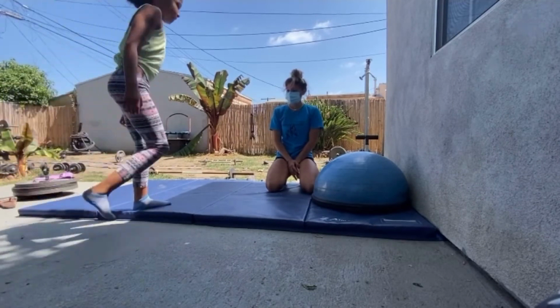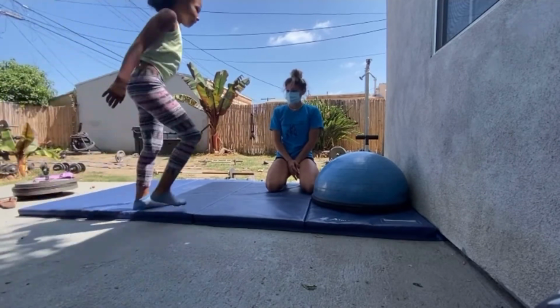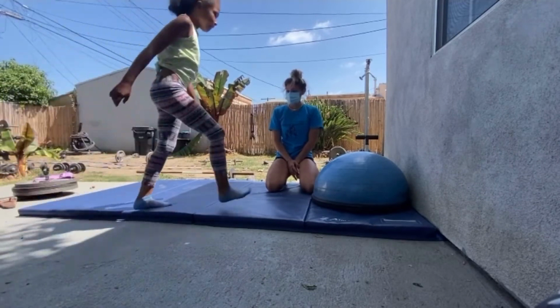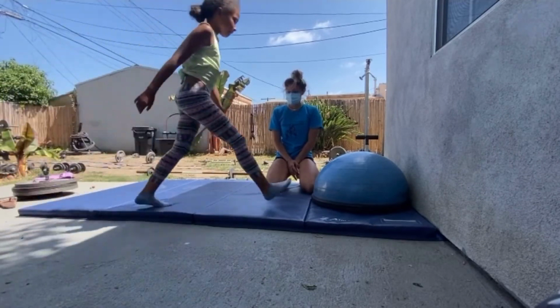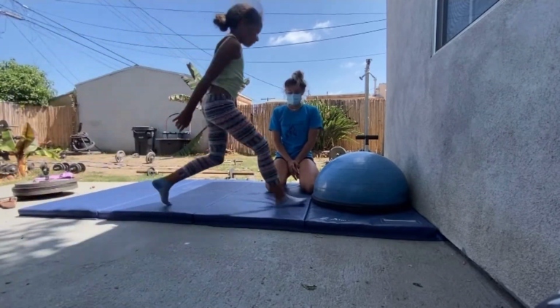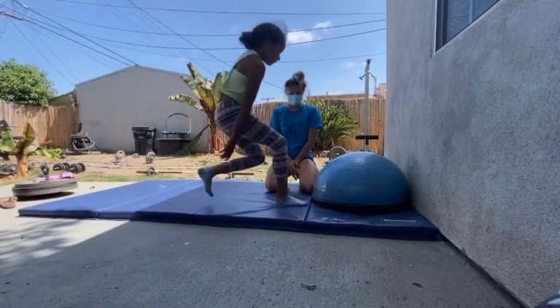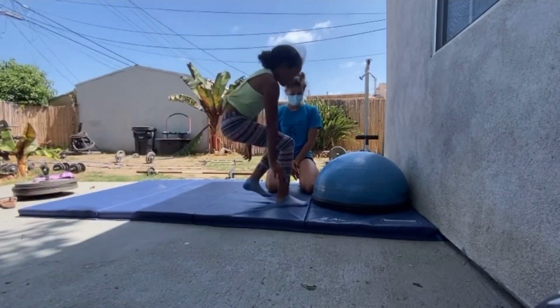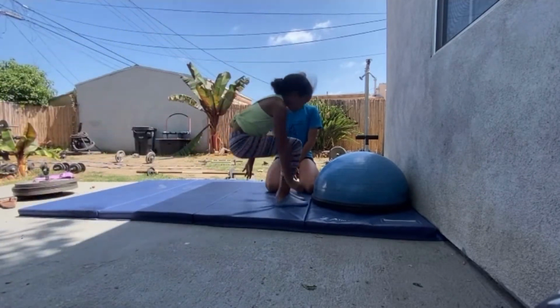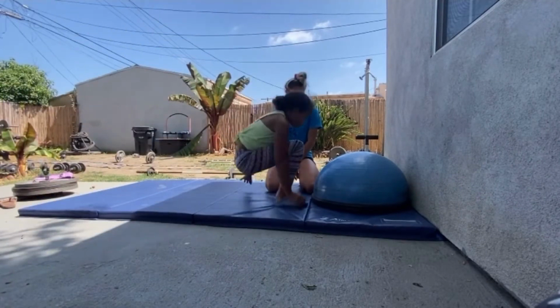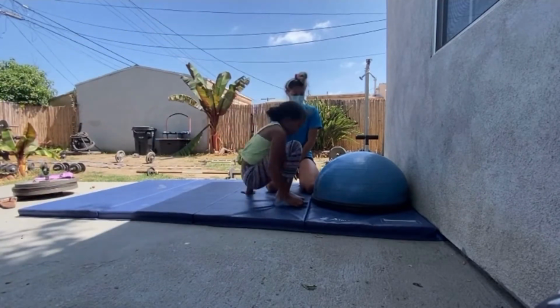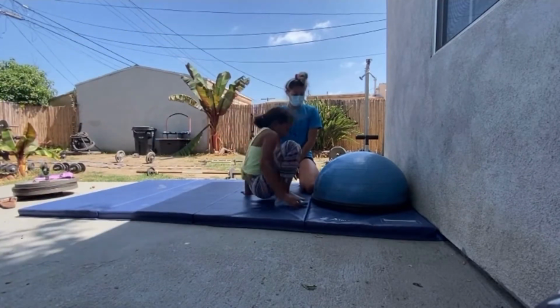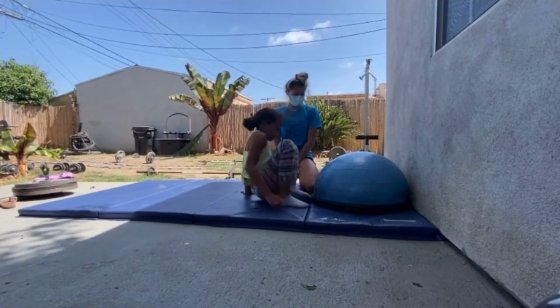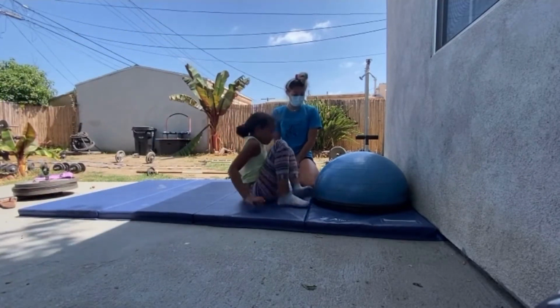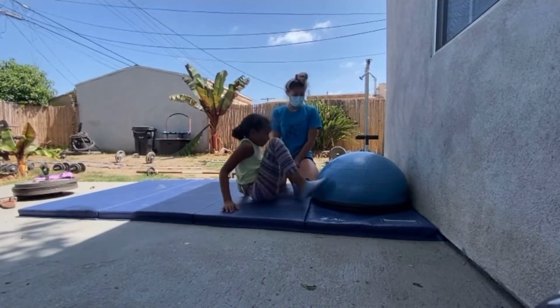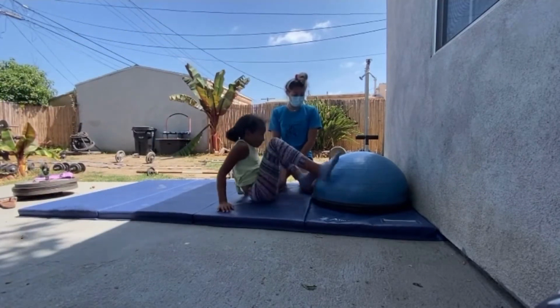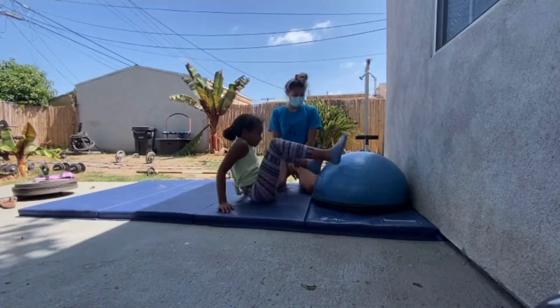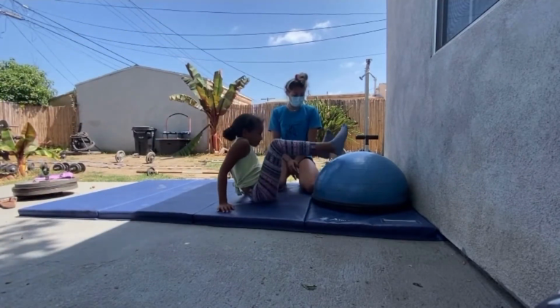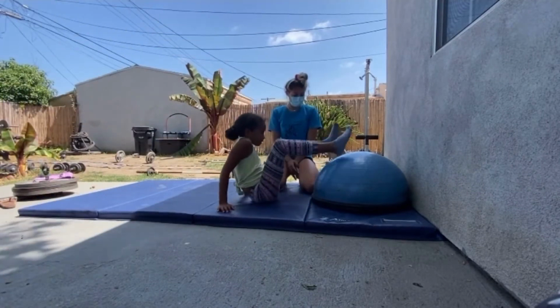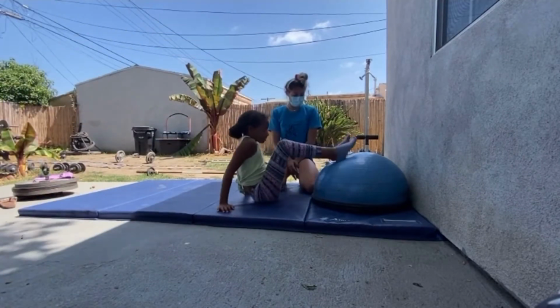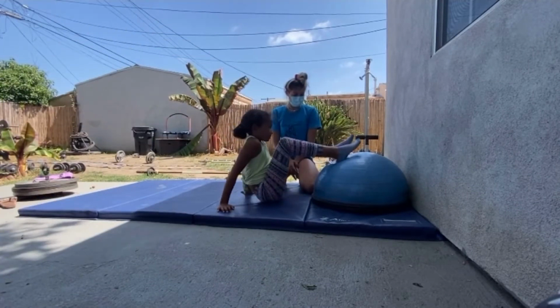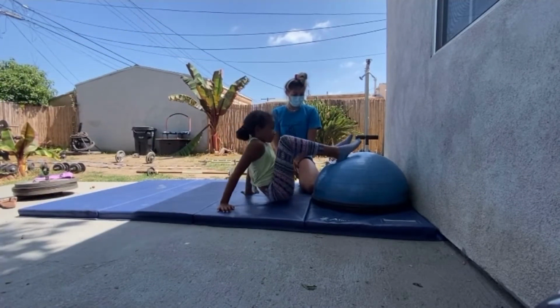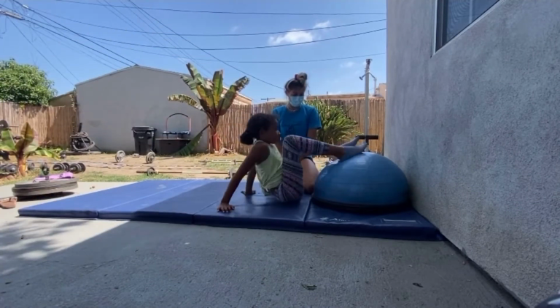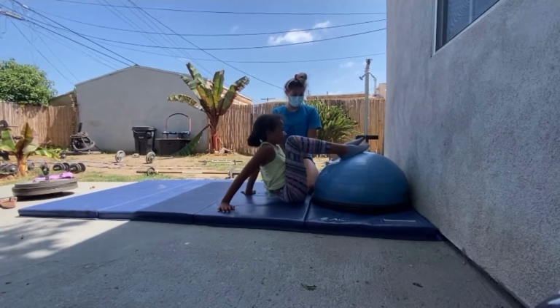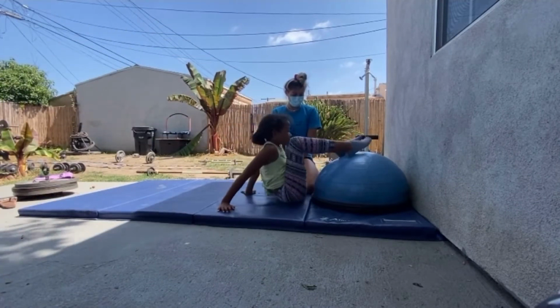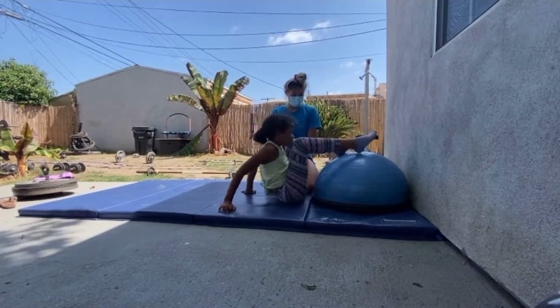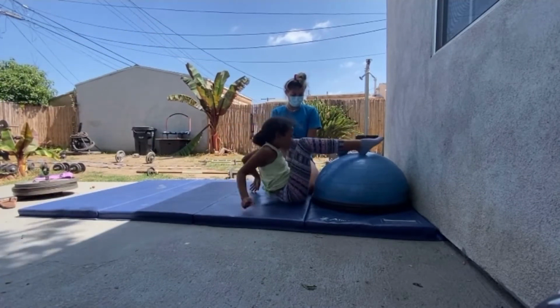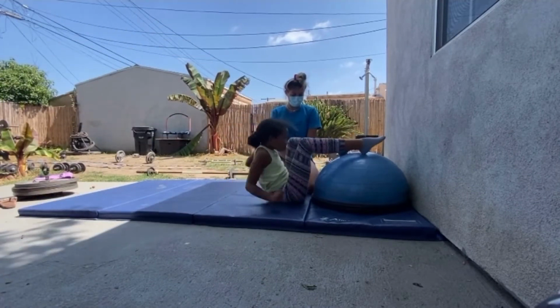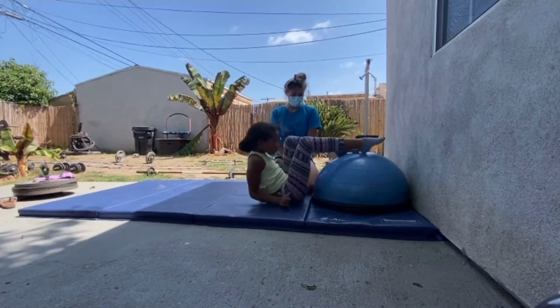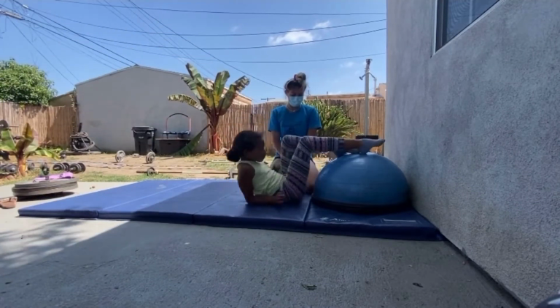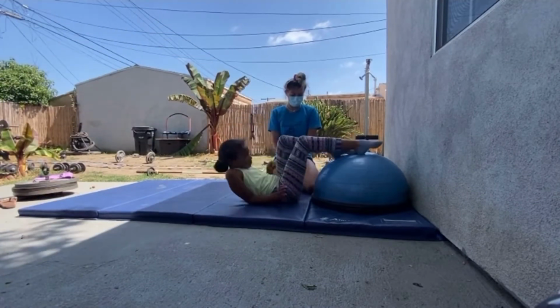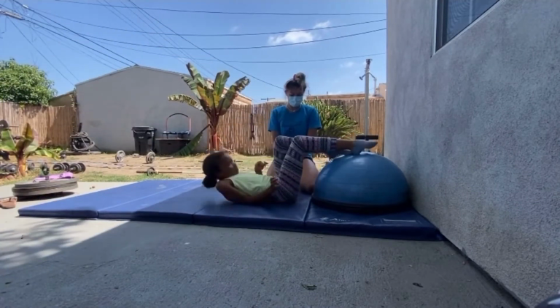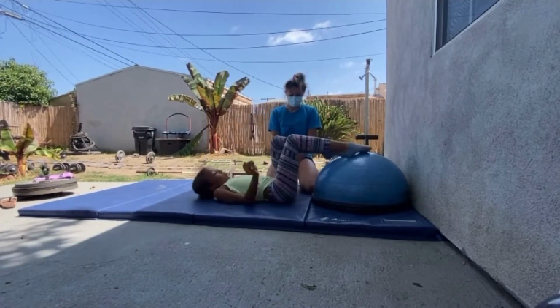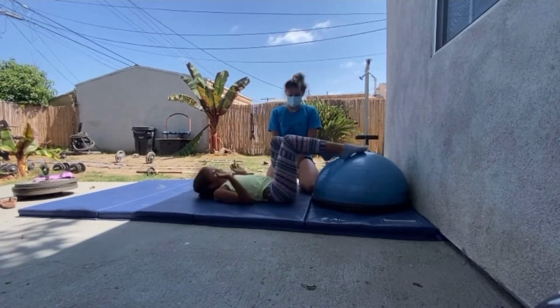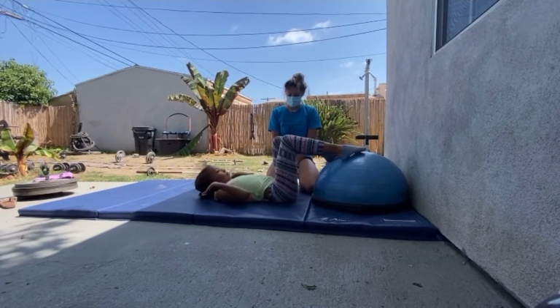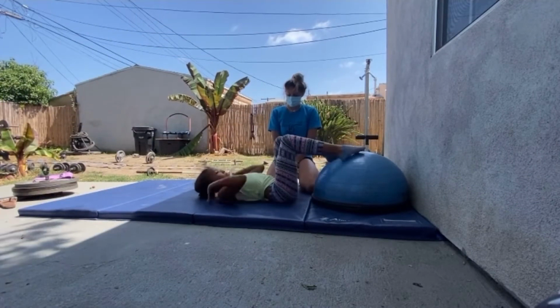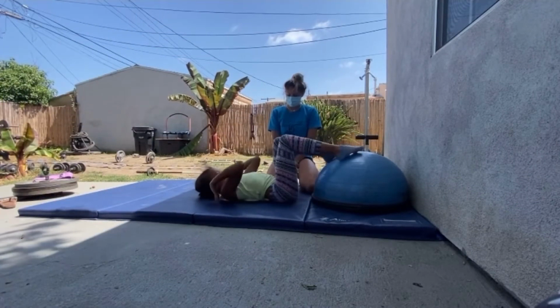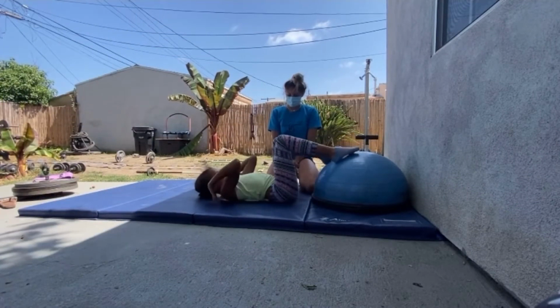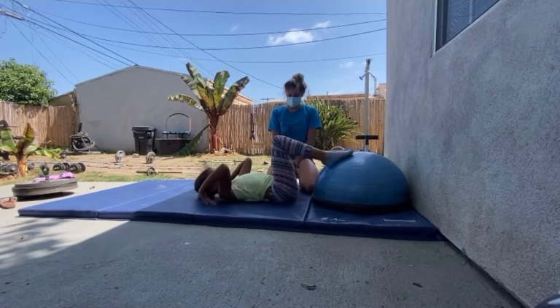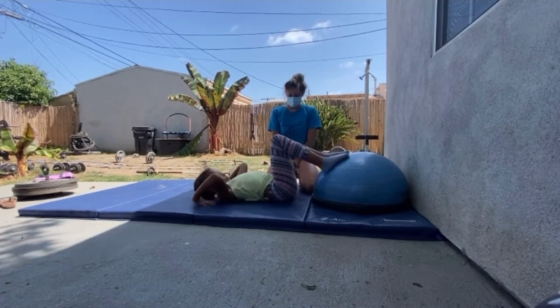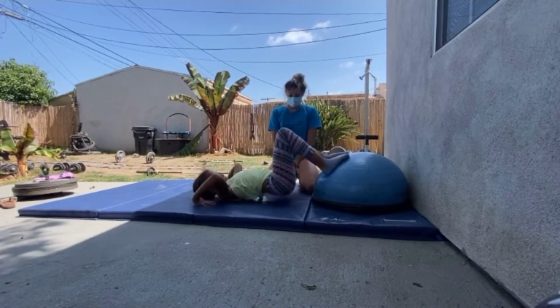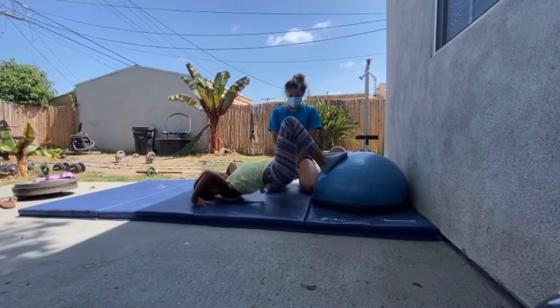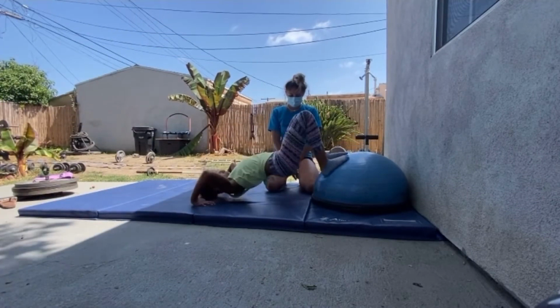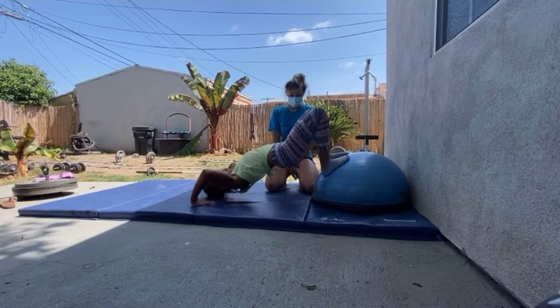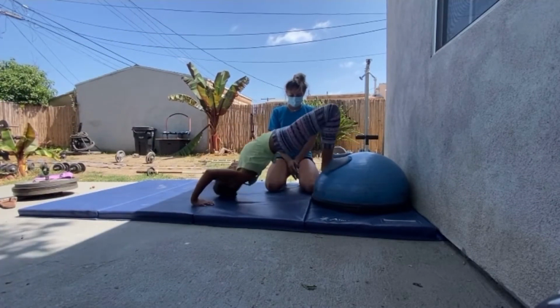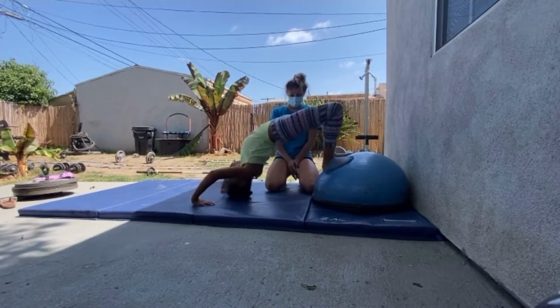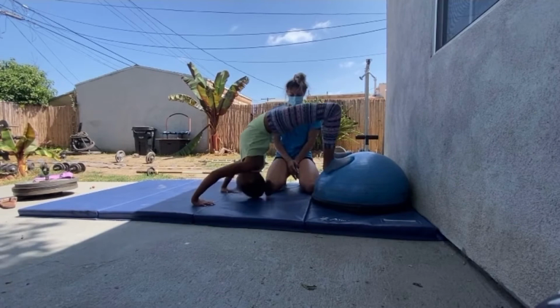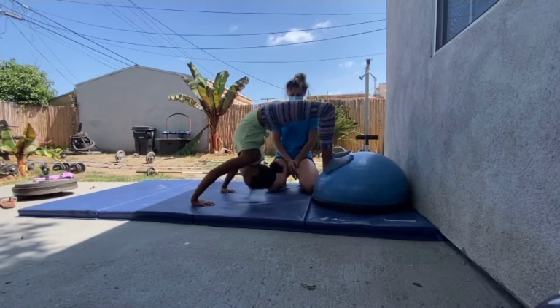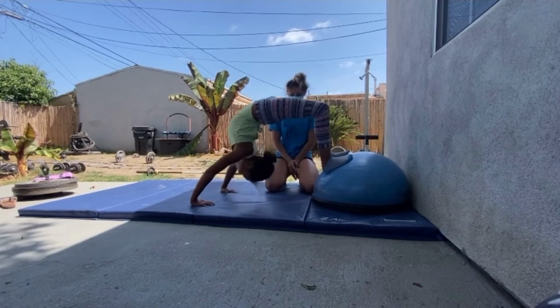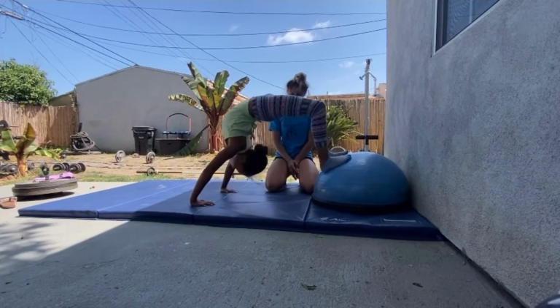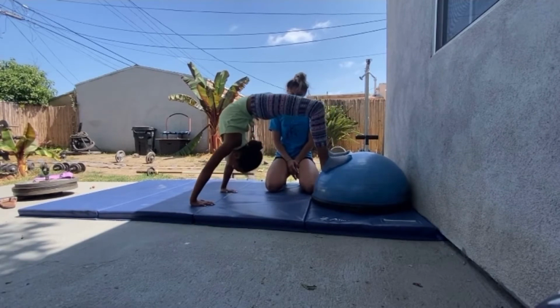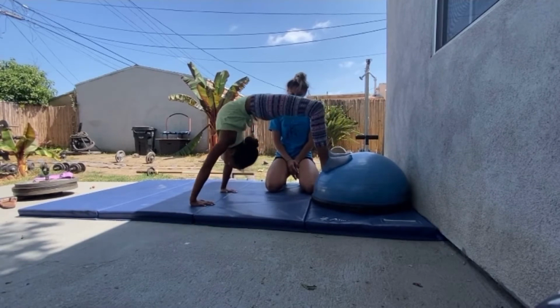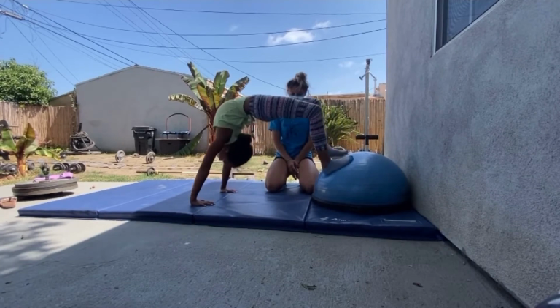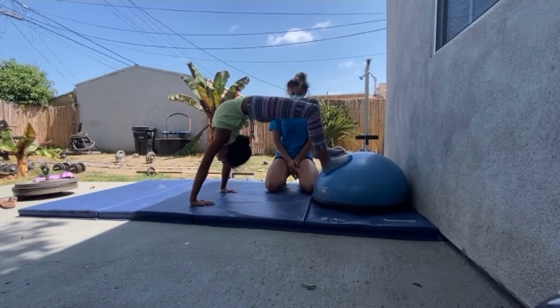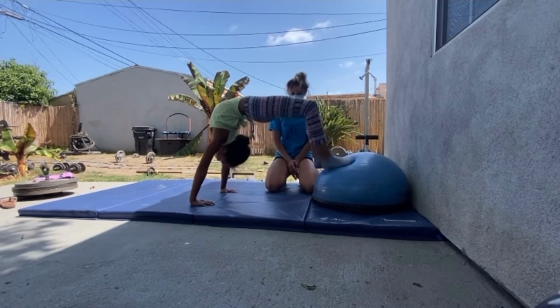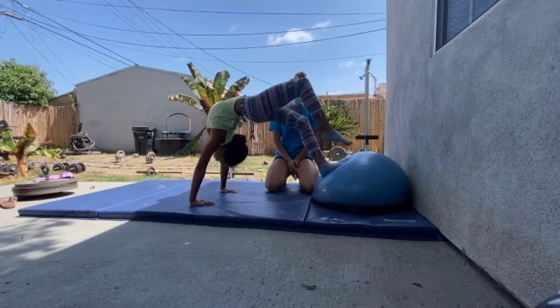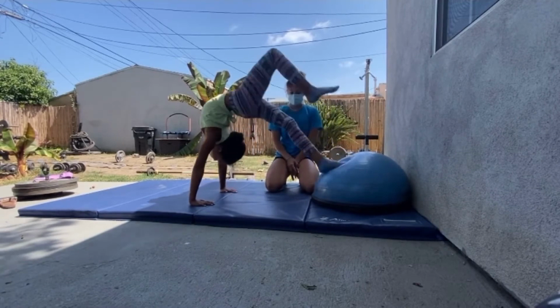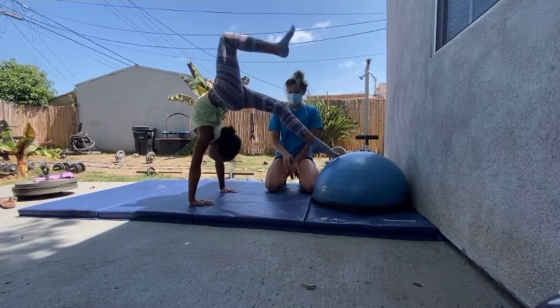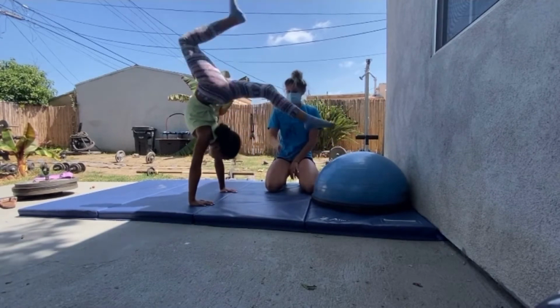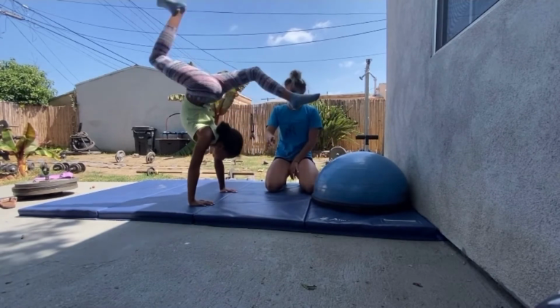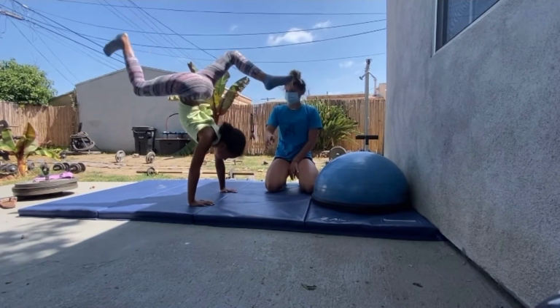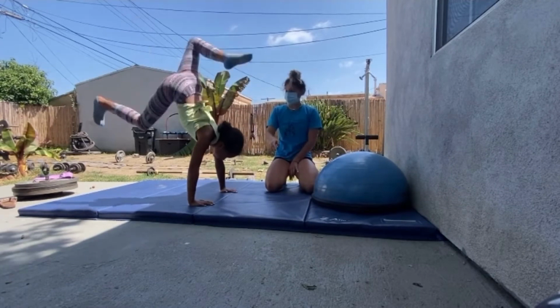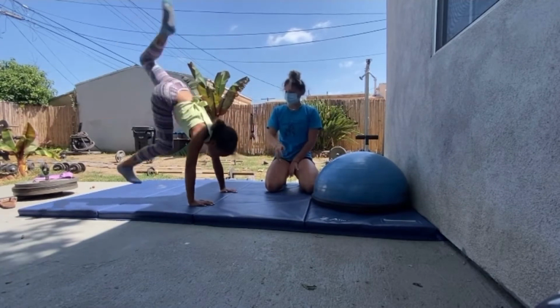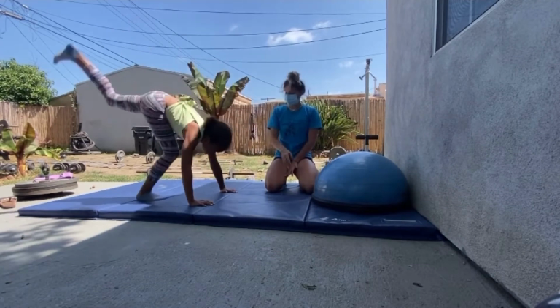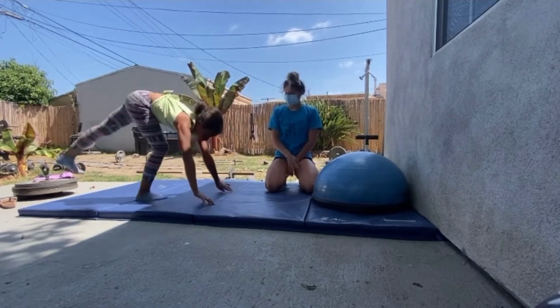All right, now you girls can go by yourself. I will be here if you need me. Push up and kick over.